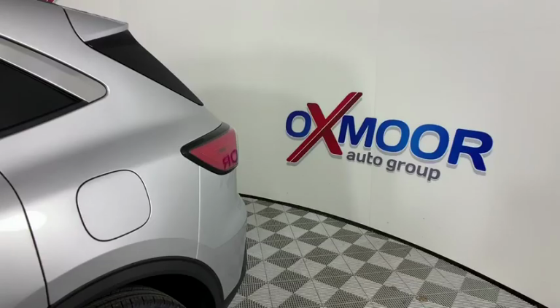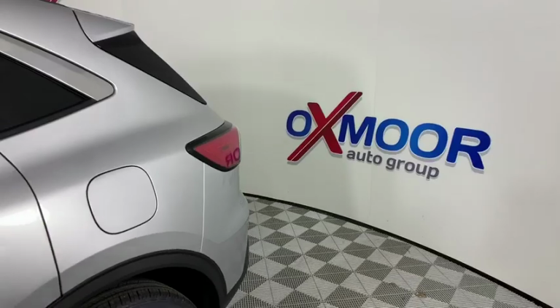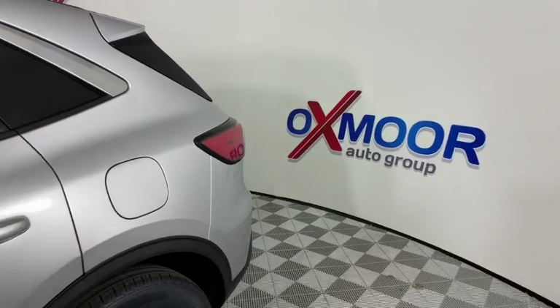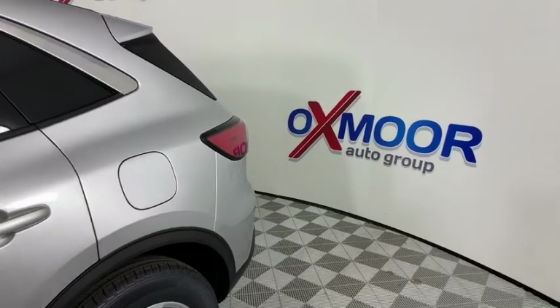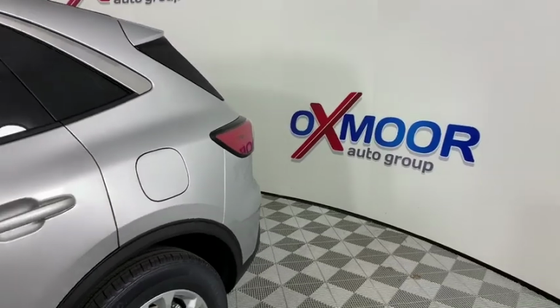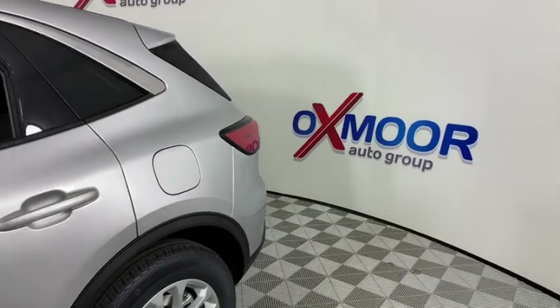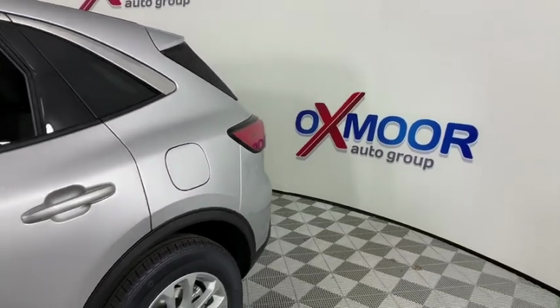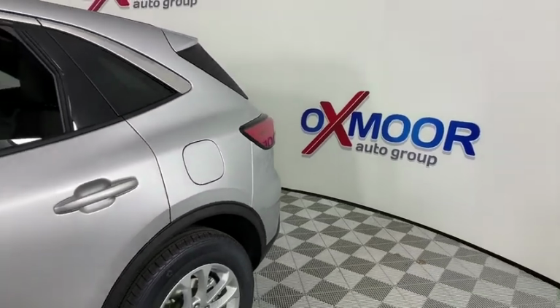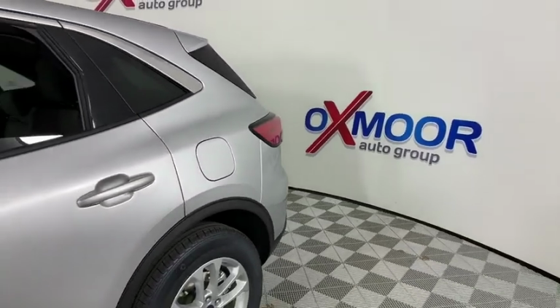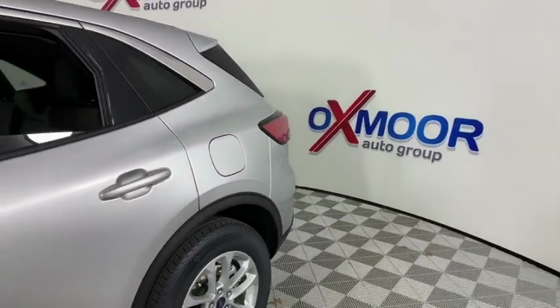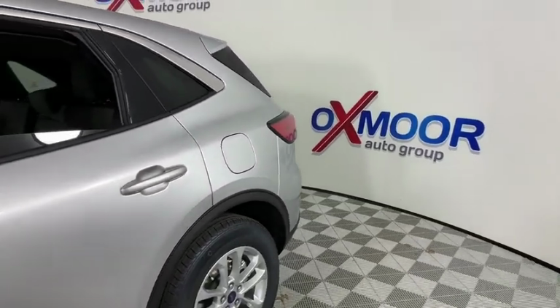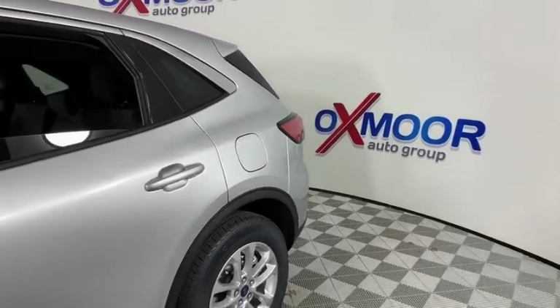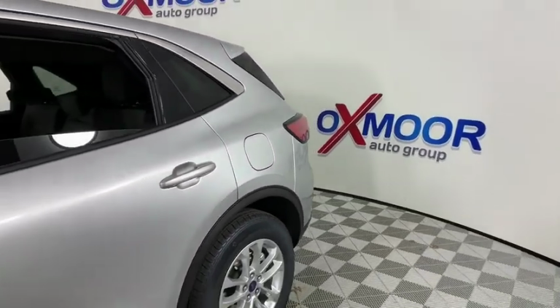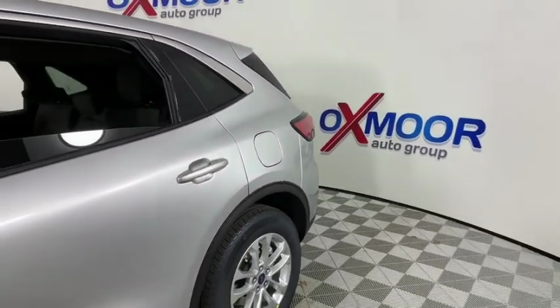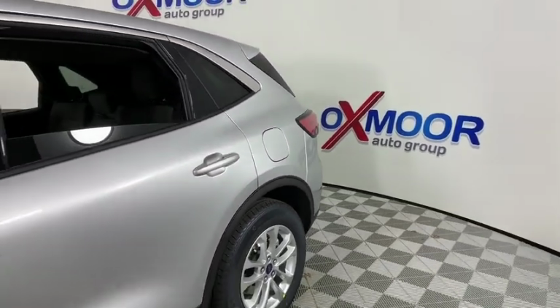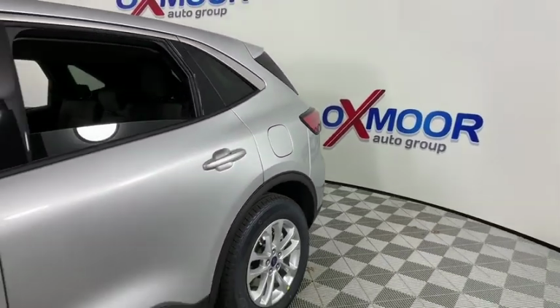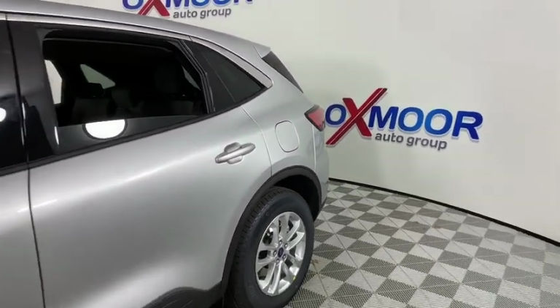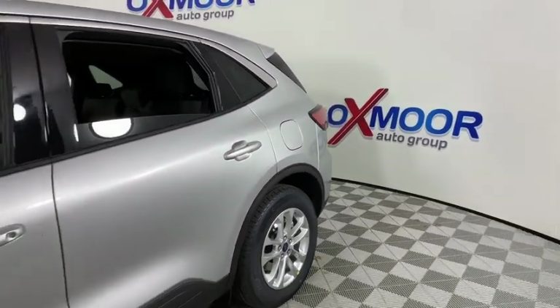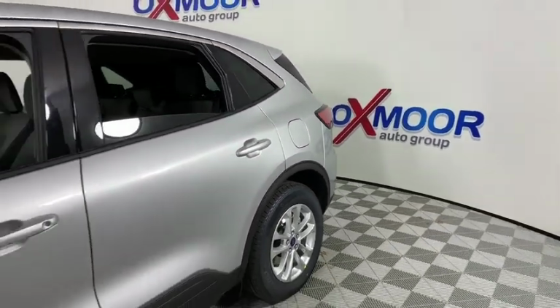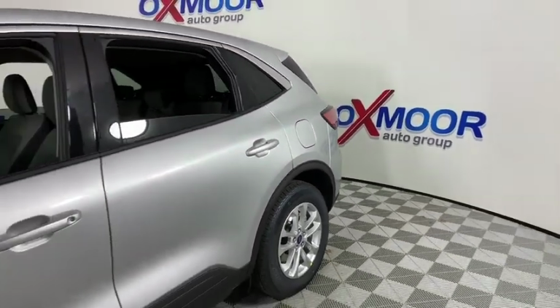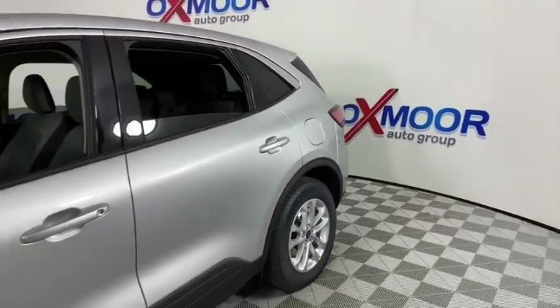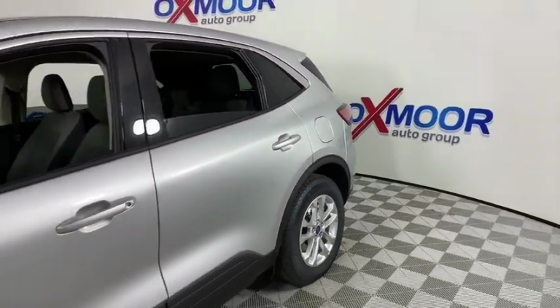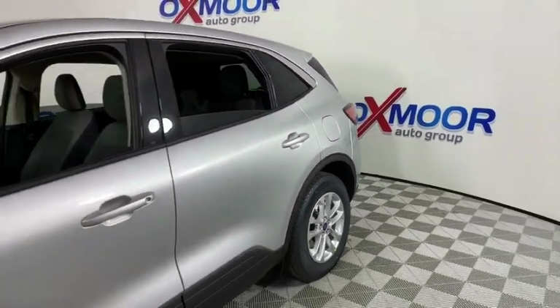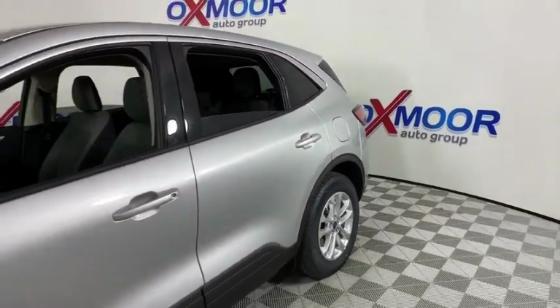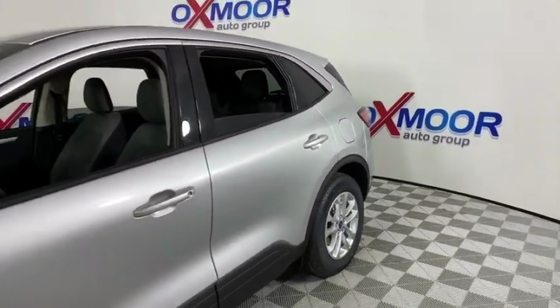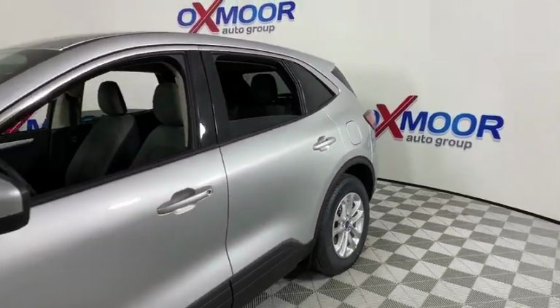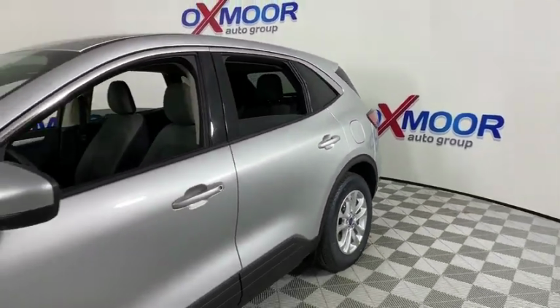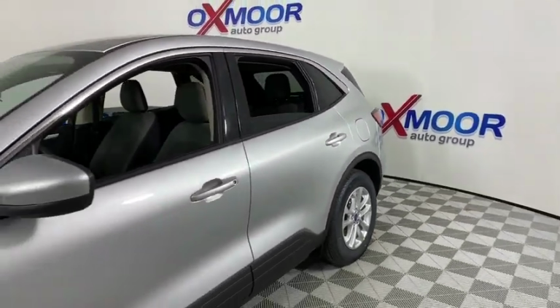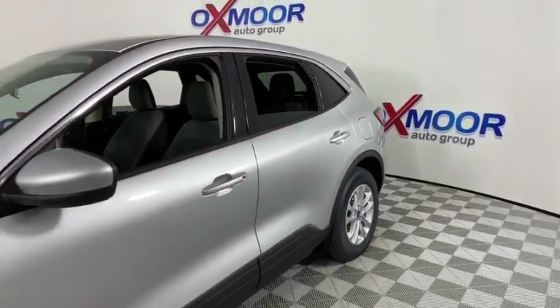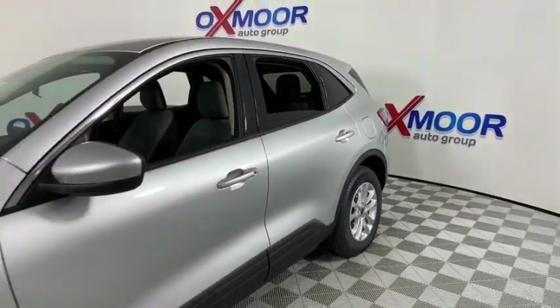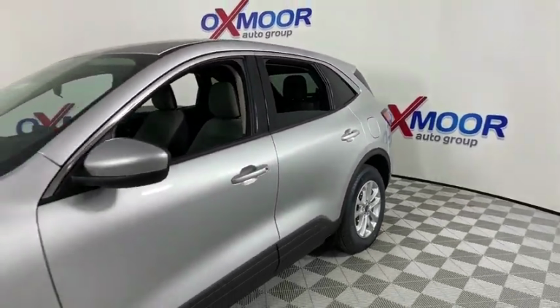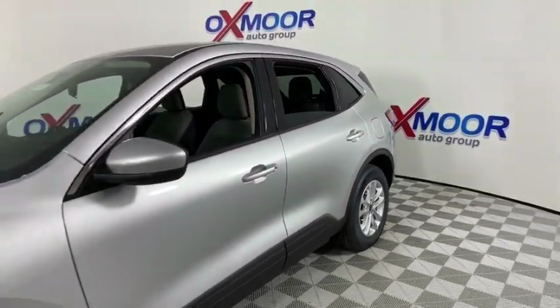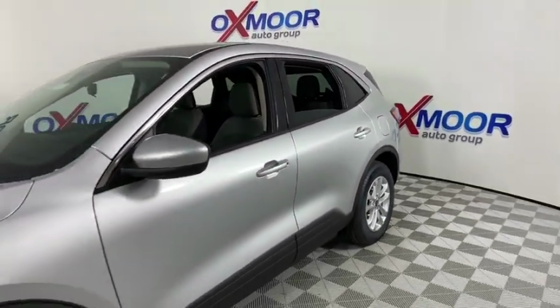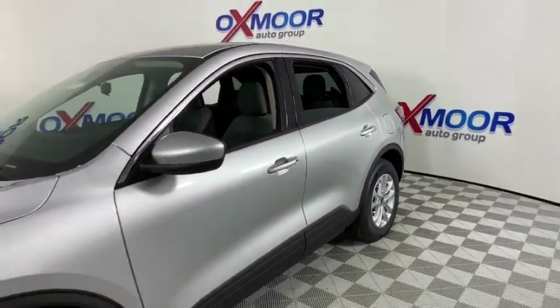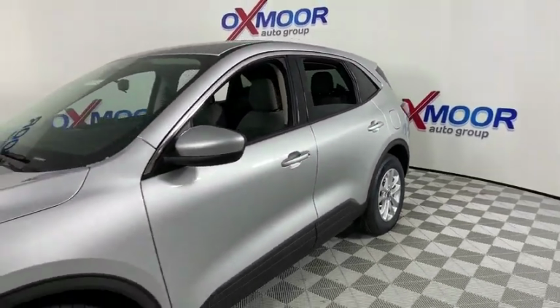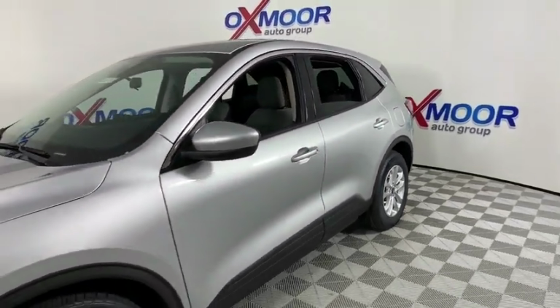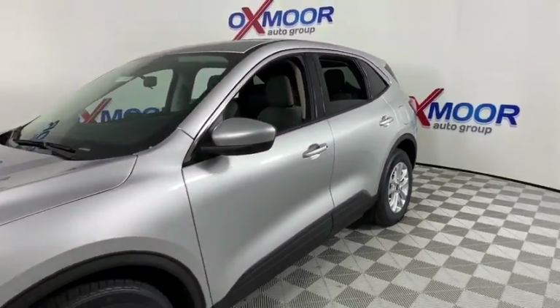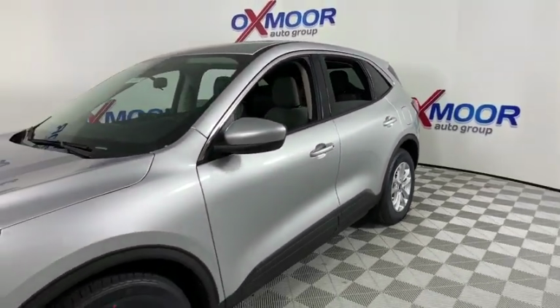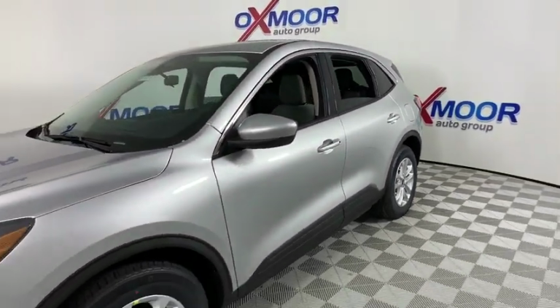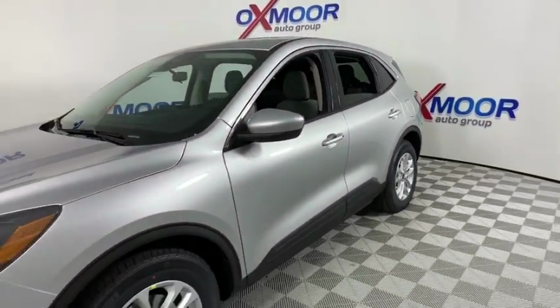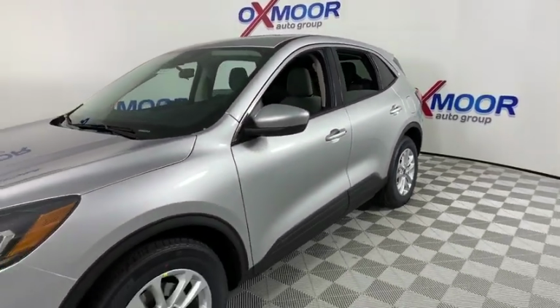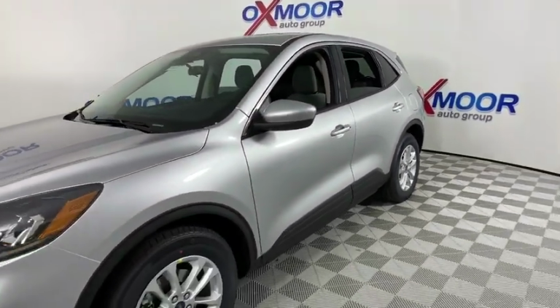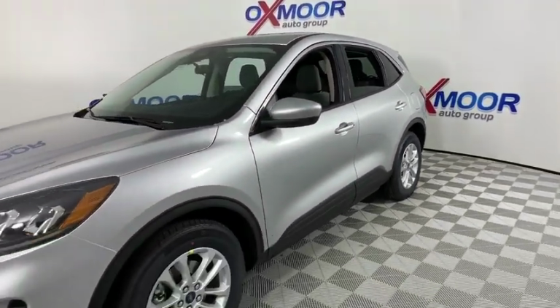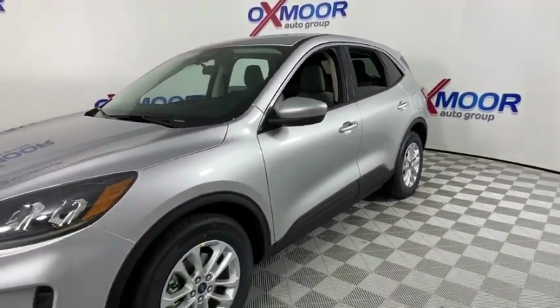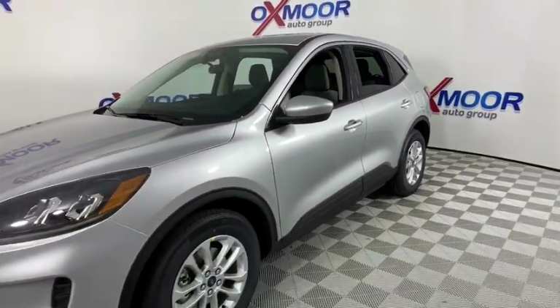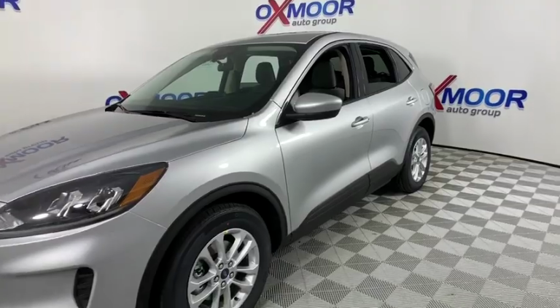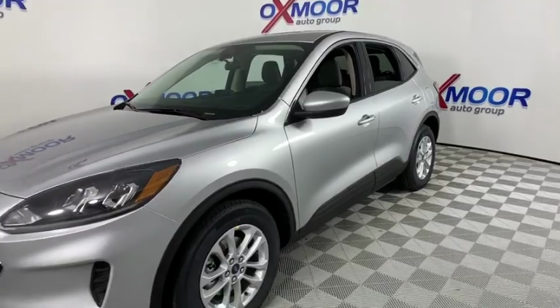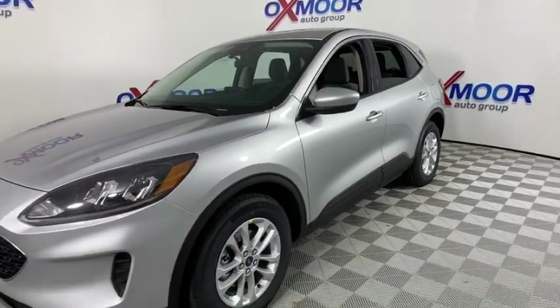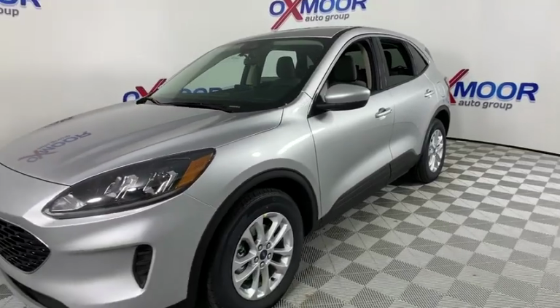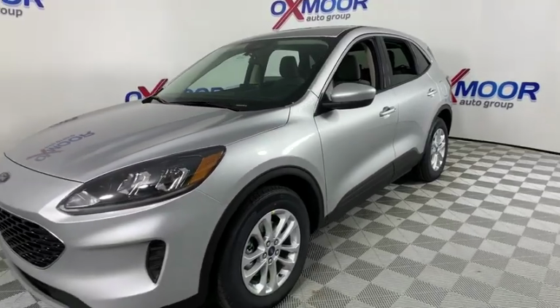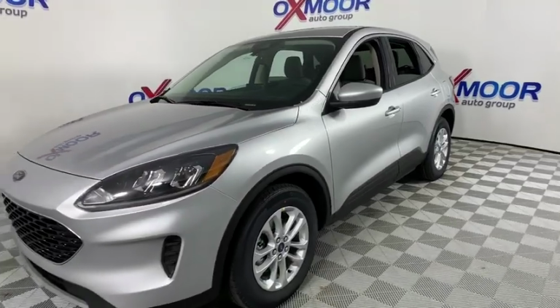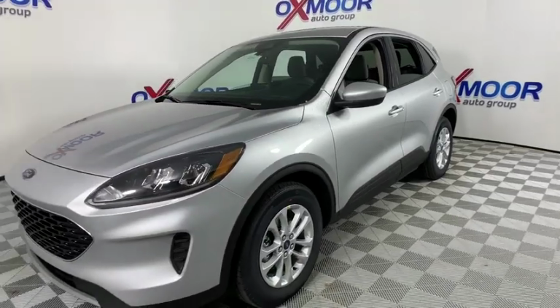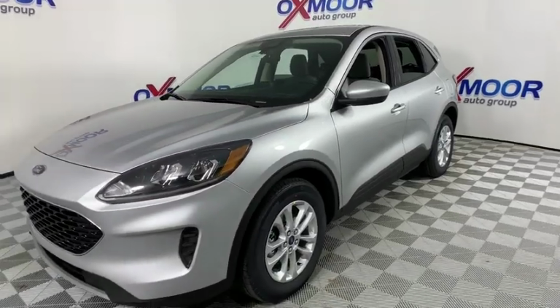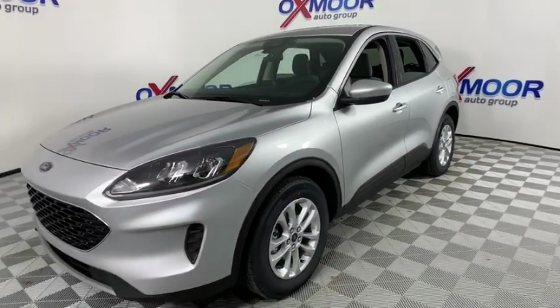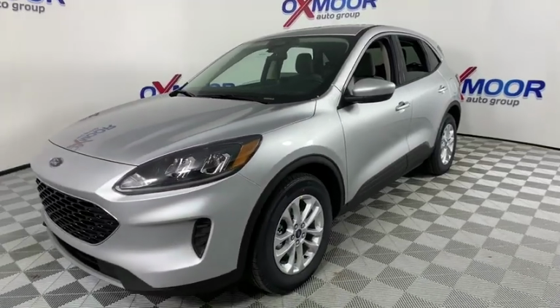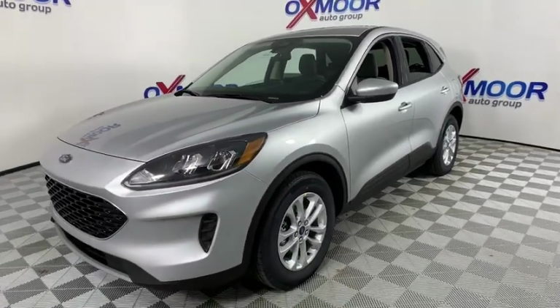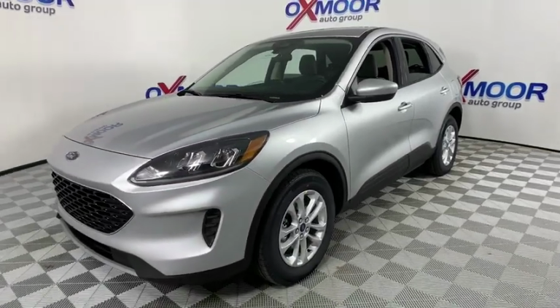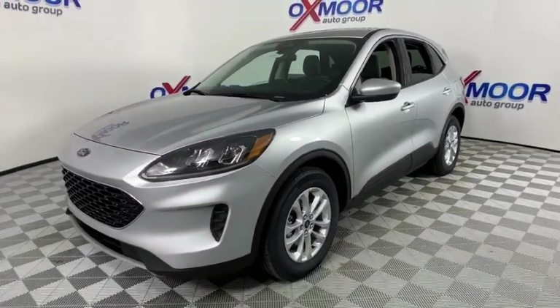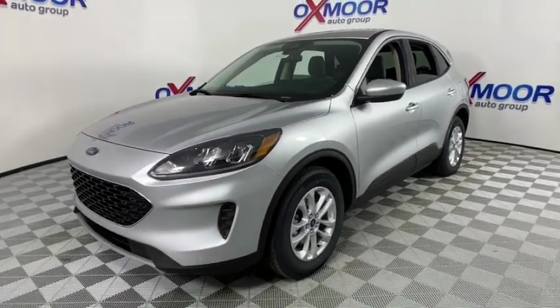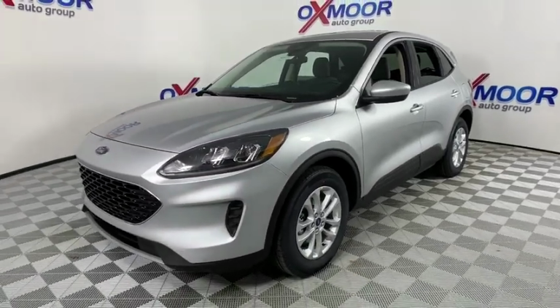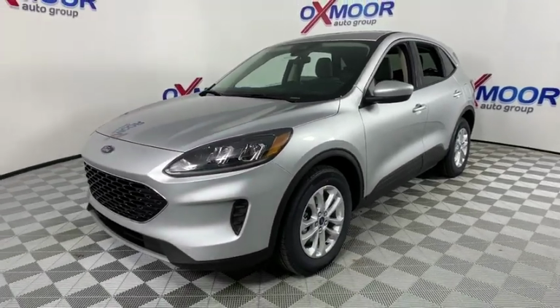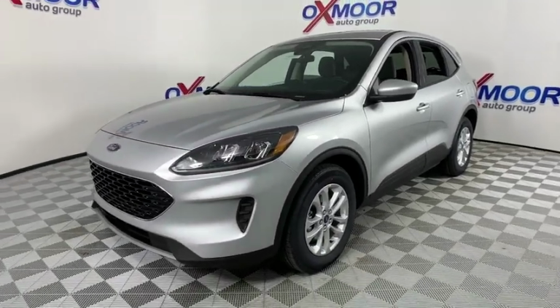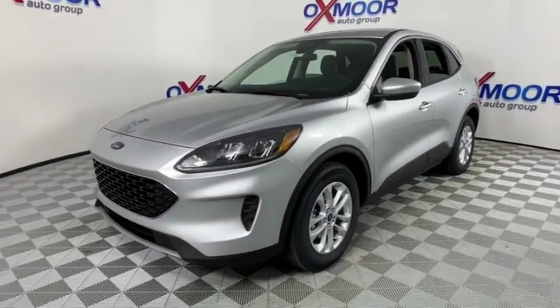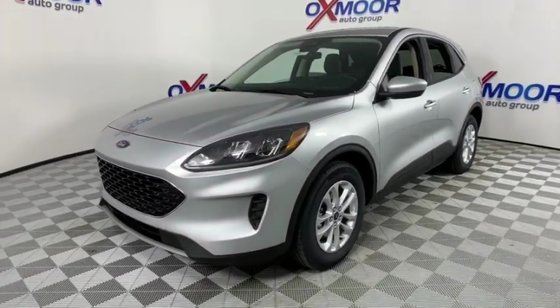You are going to love the 2020 Ford Escape. Gas engines flex, tow, sip and go with Ford Escape.